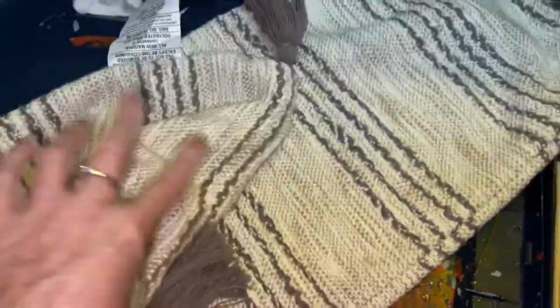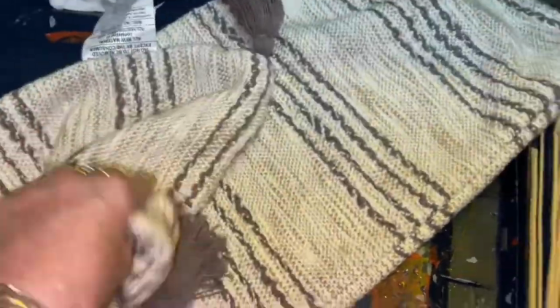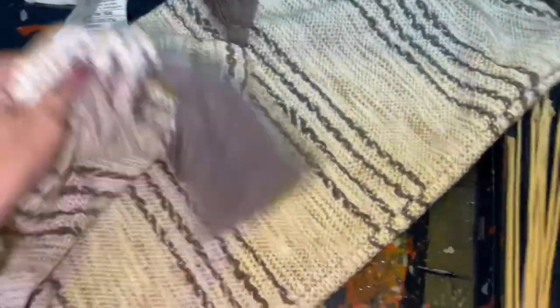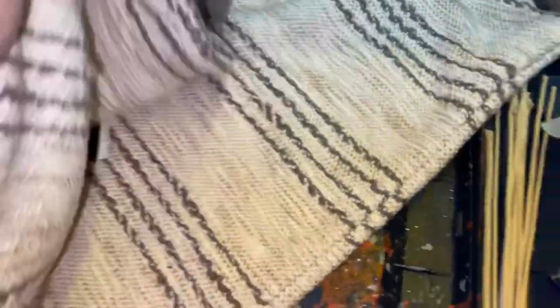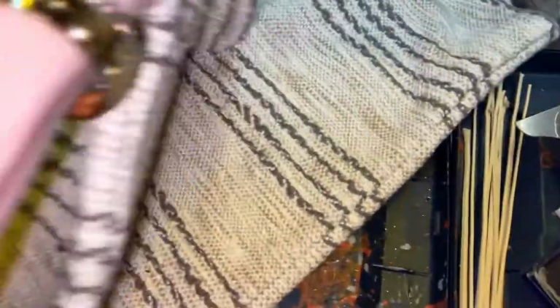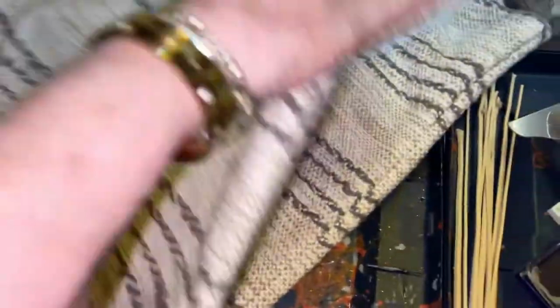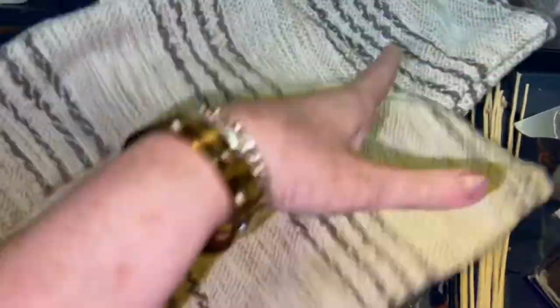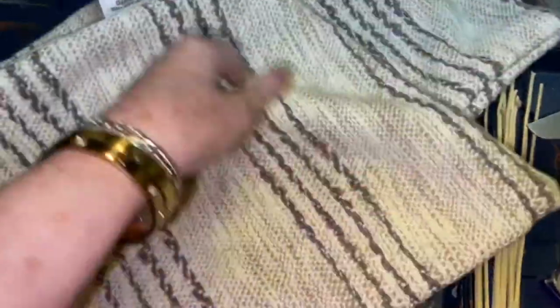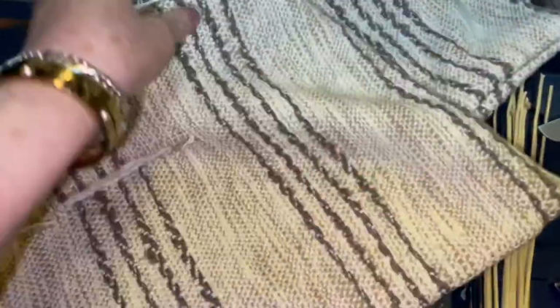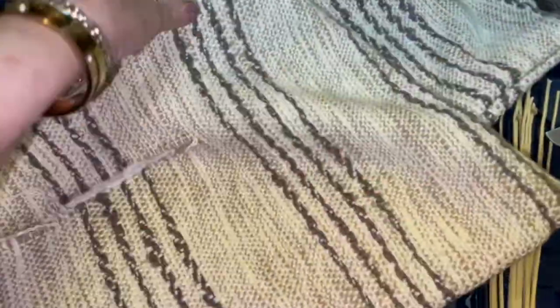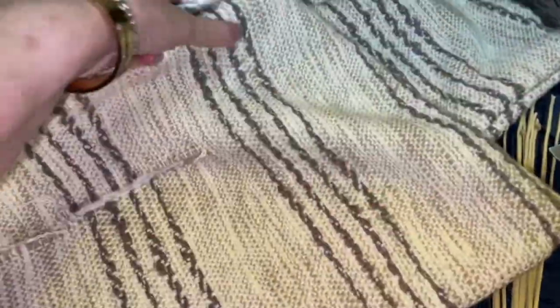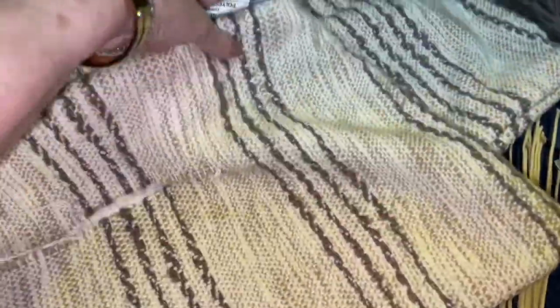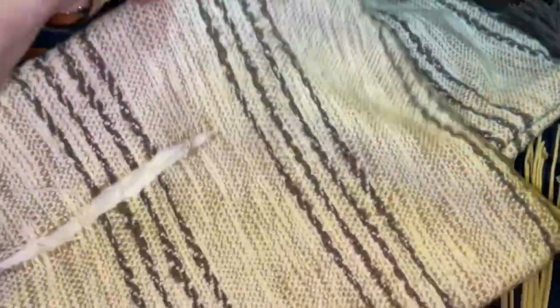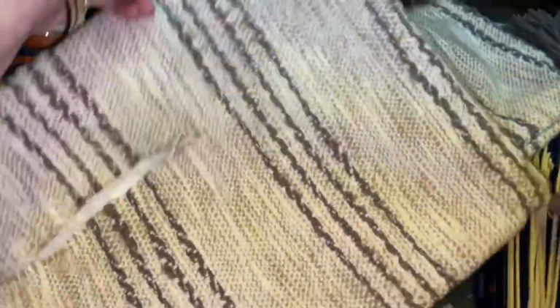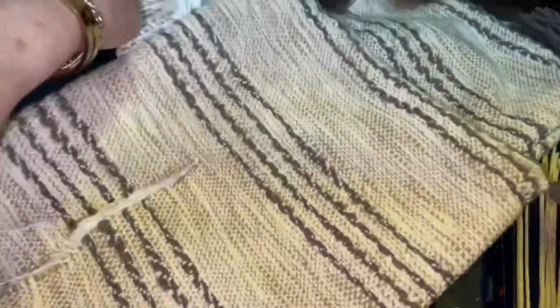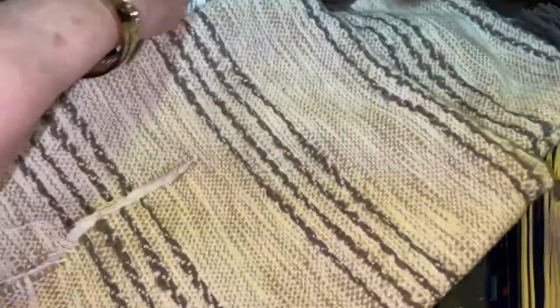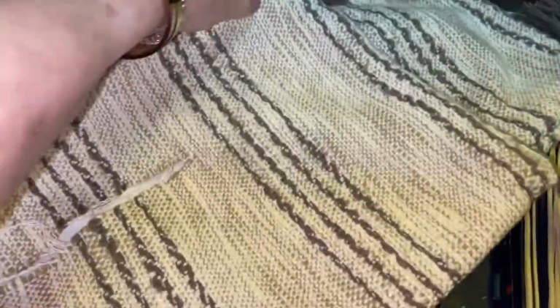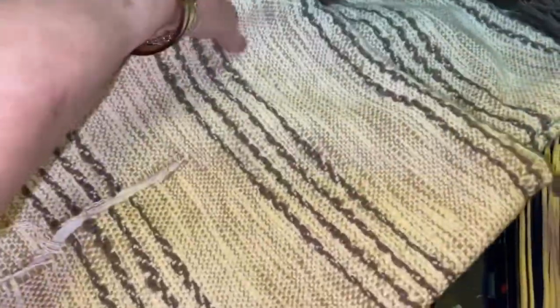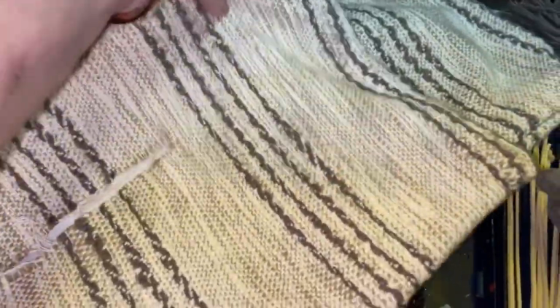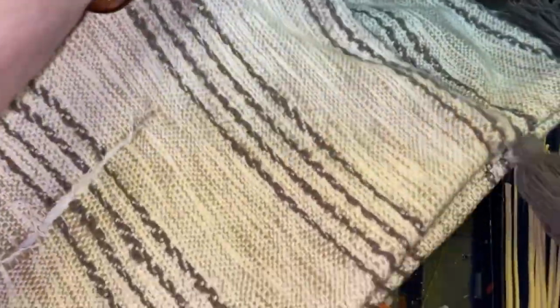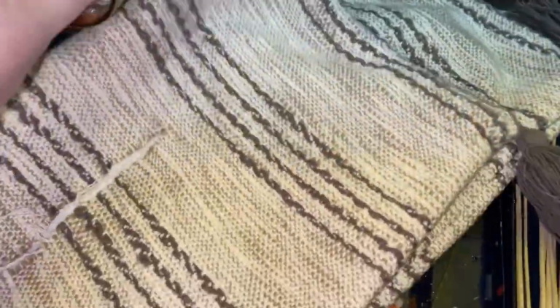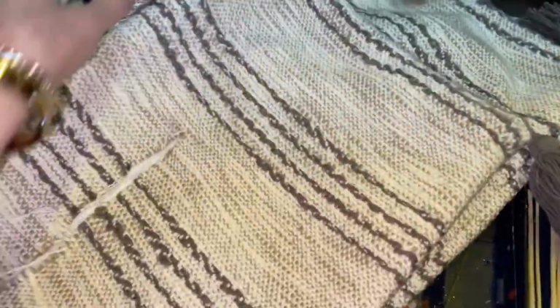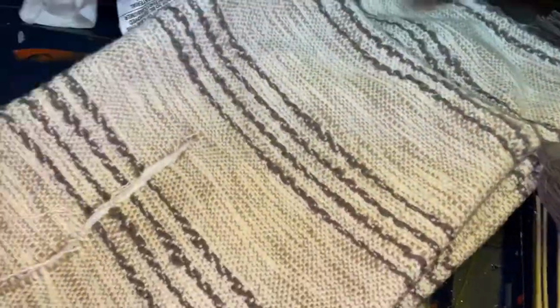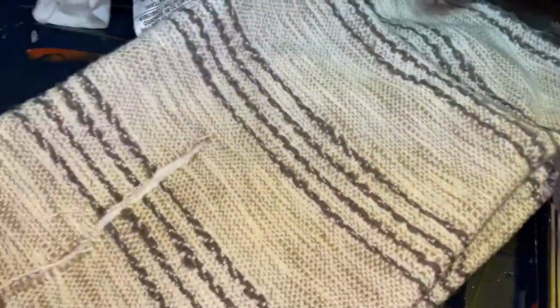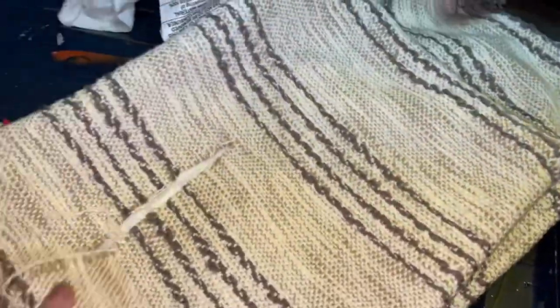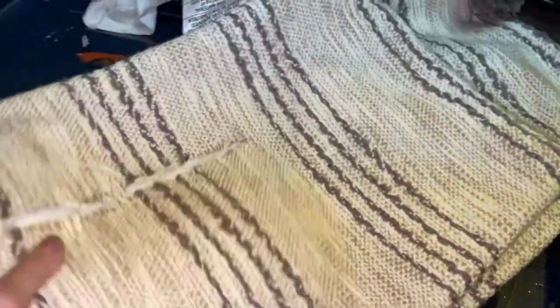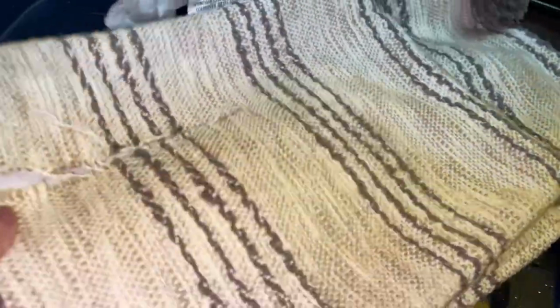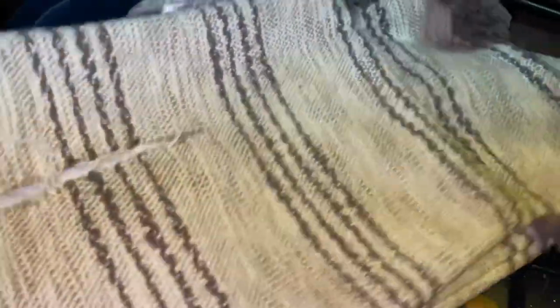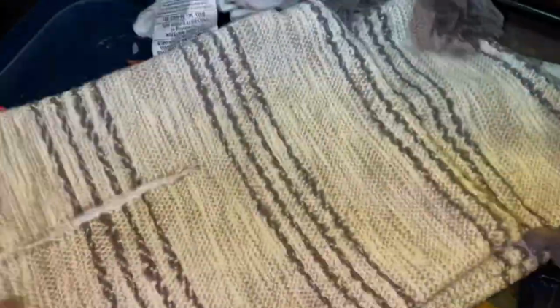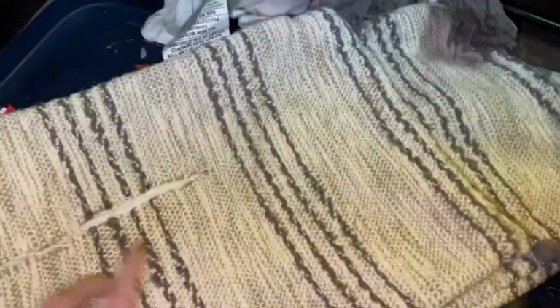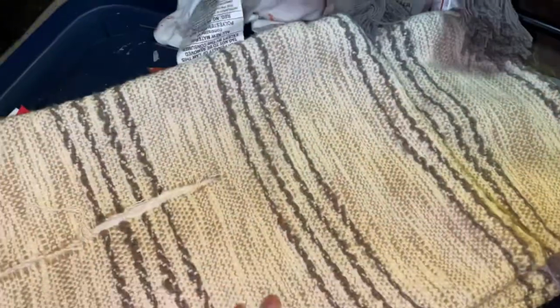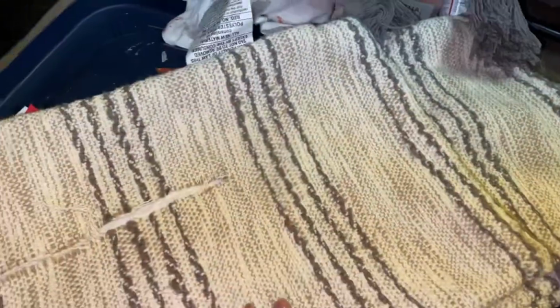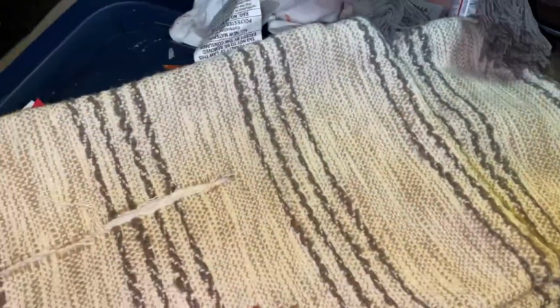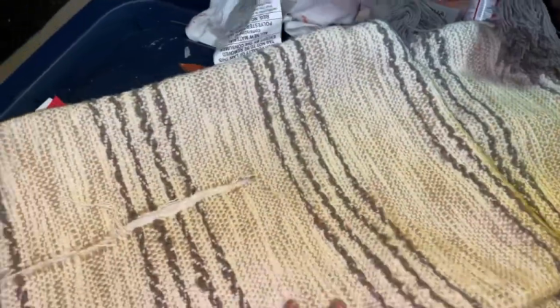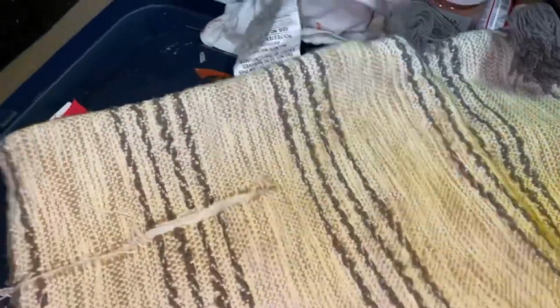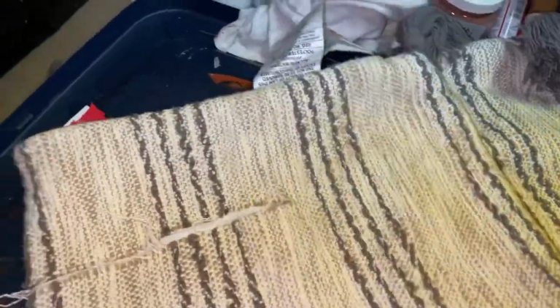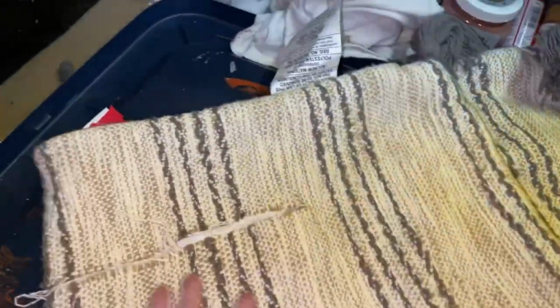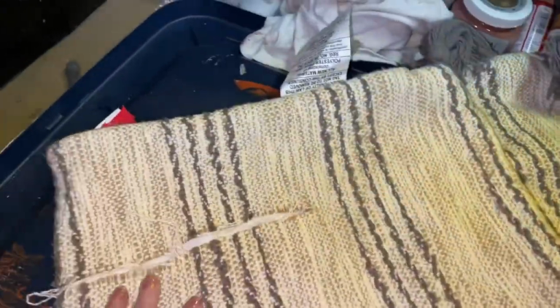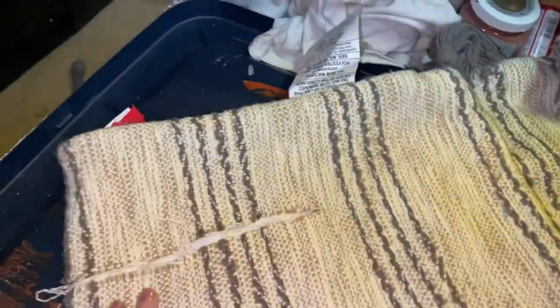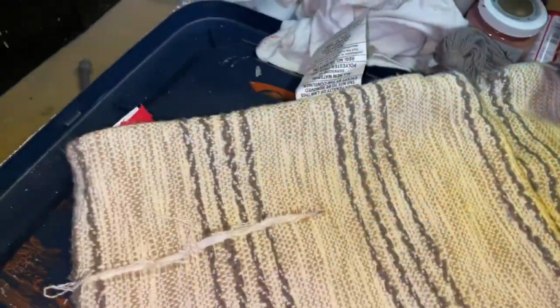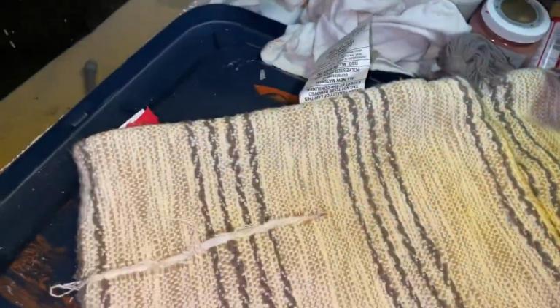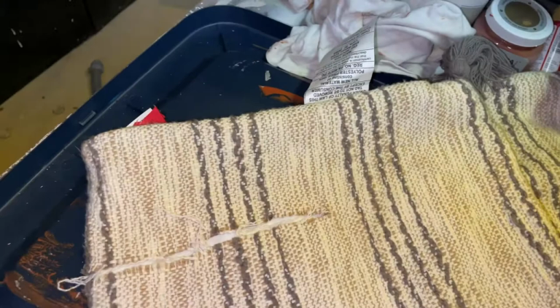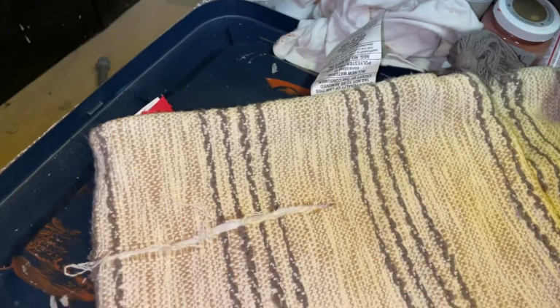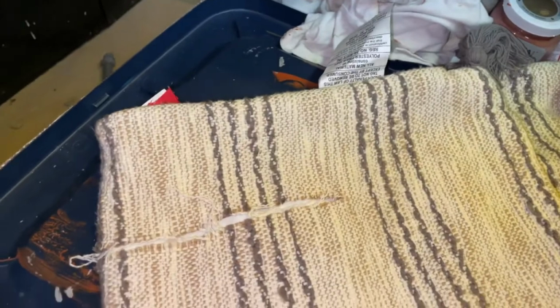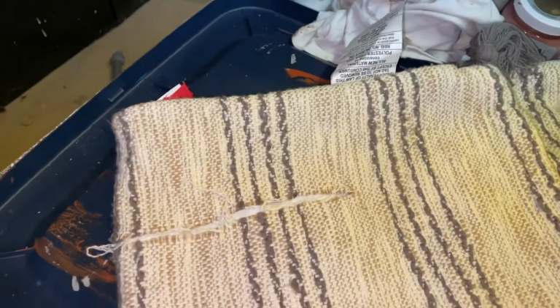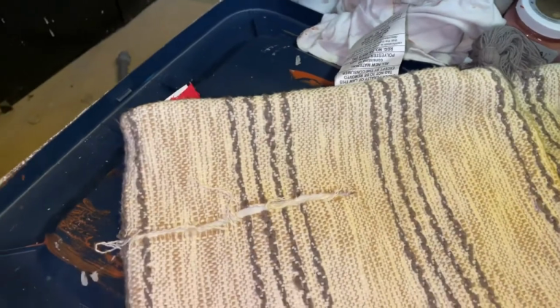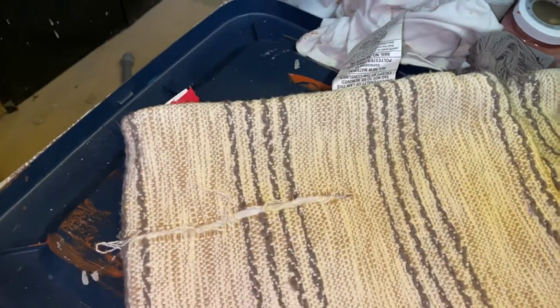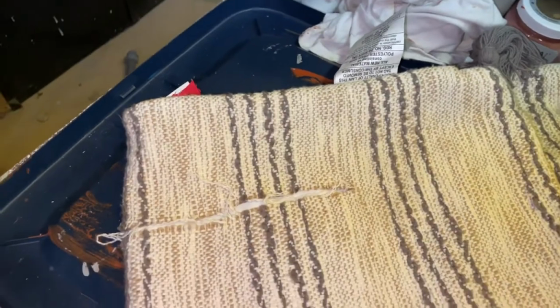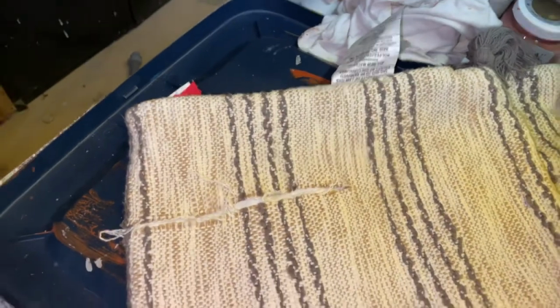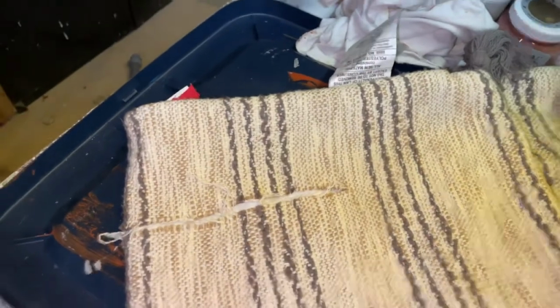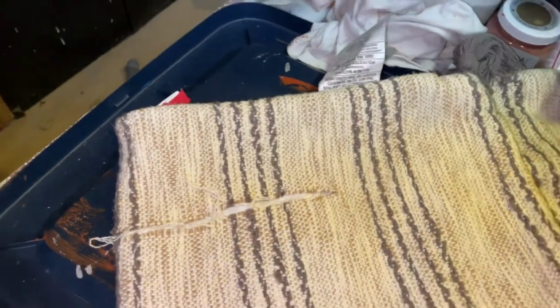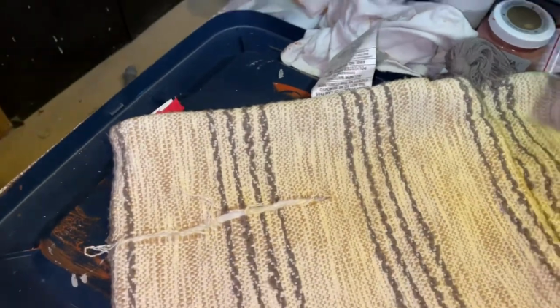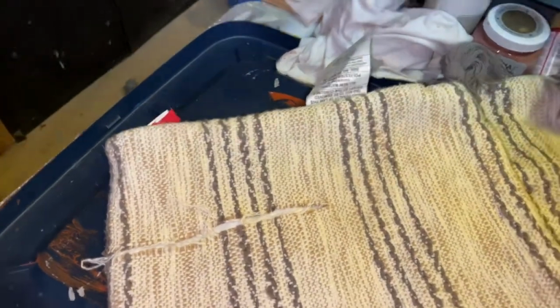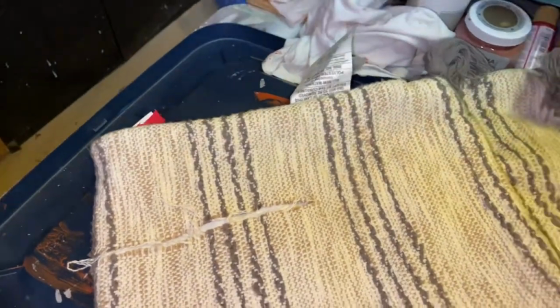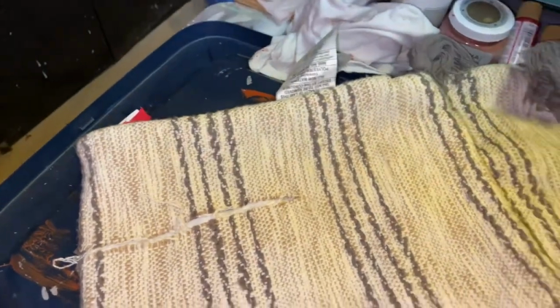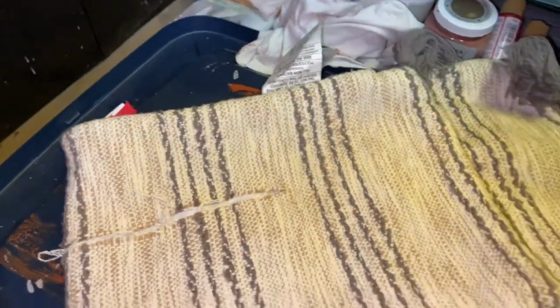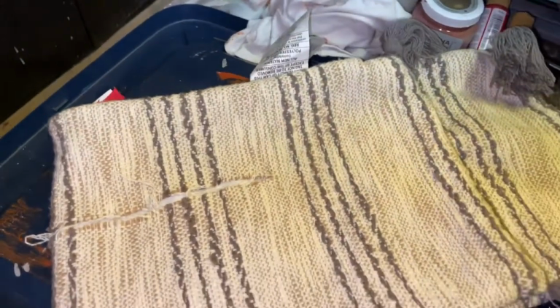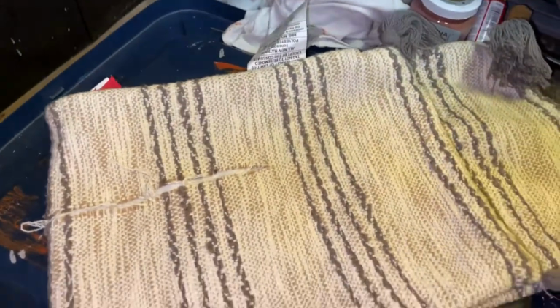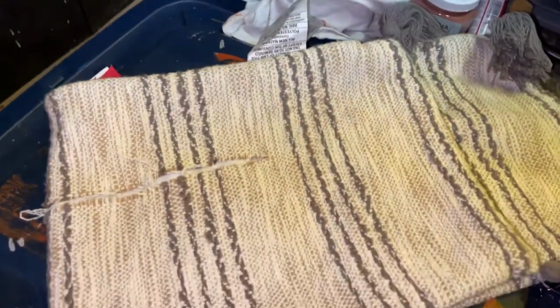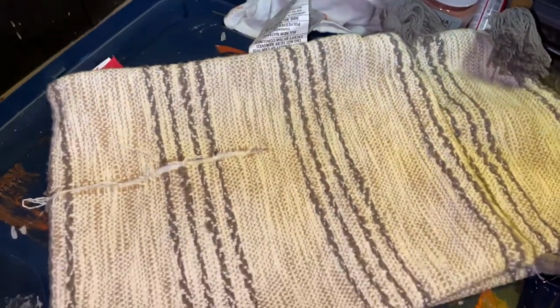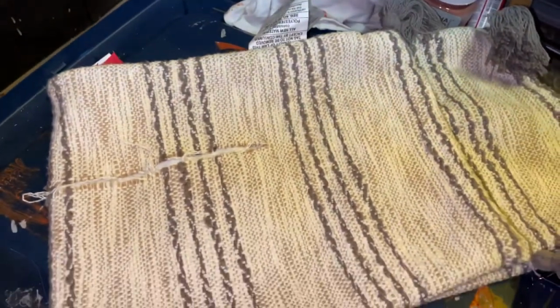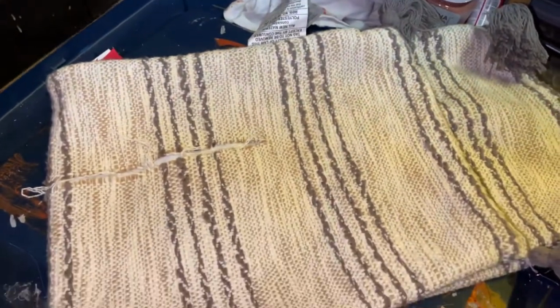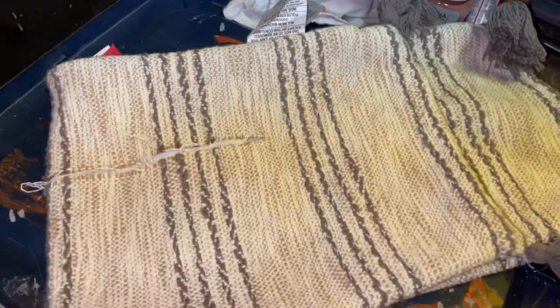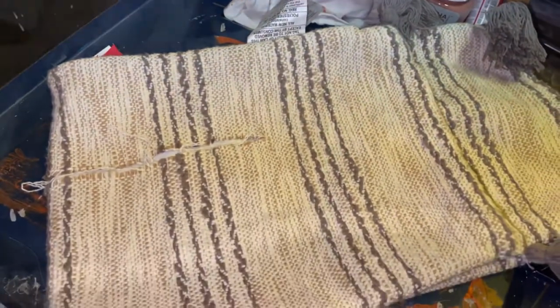I'll bring you back and let you know what it looks like after I get the rip sewn up, and then we'll go to the next stage.